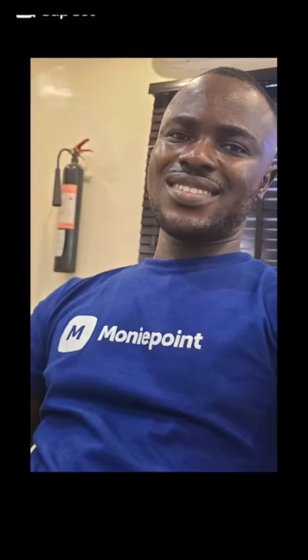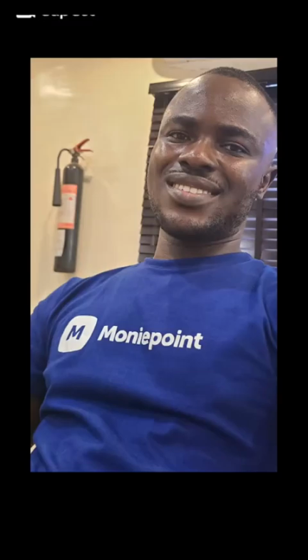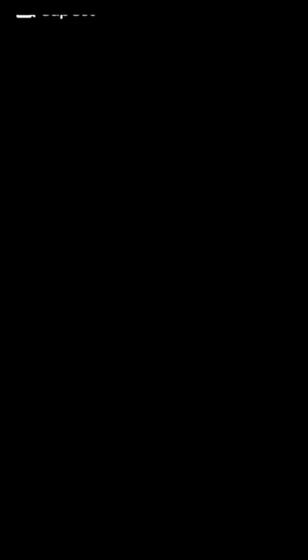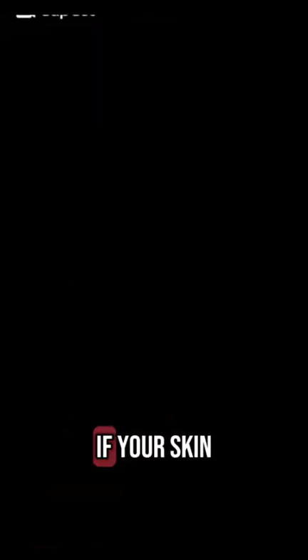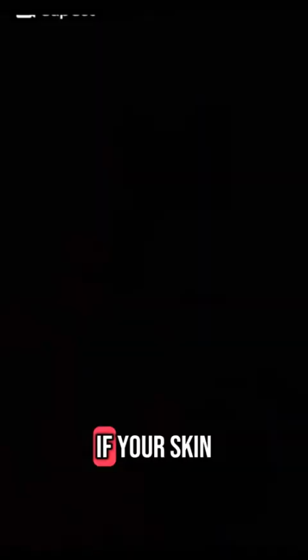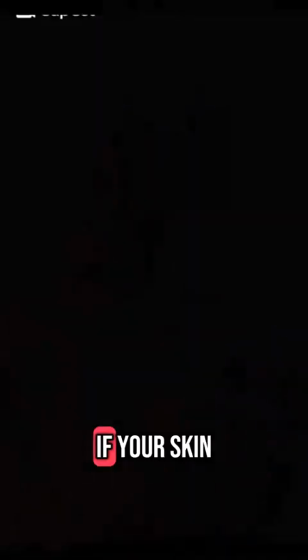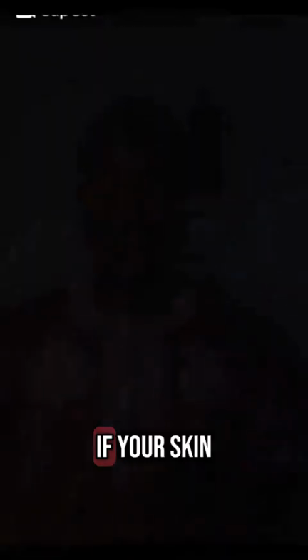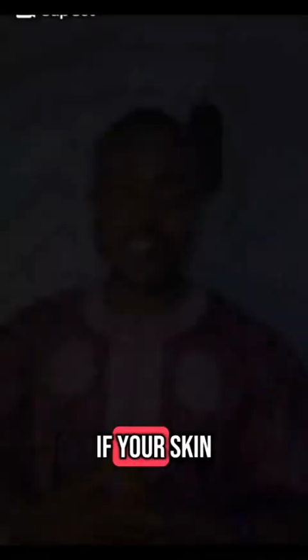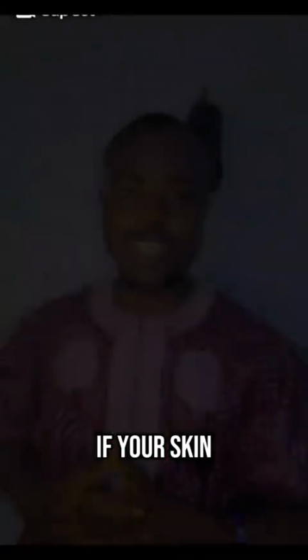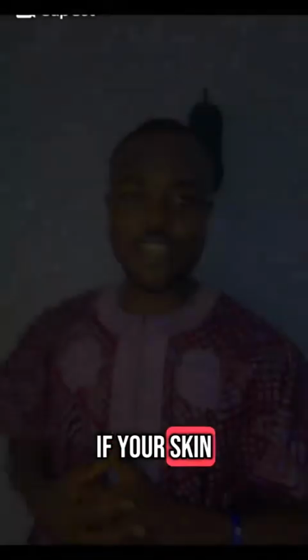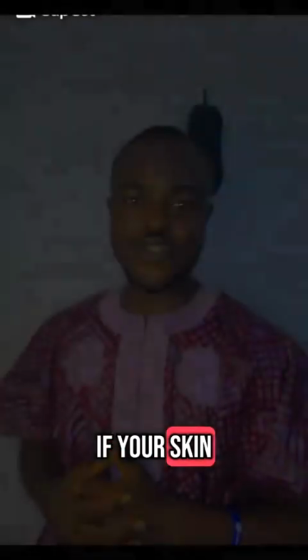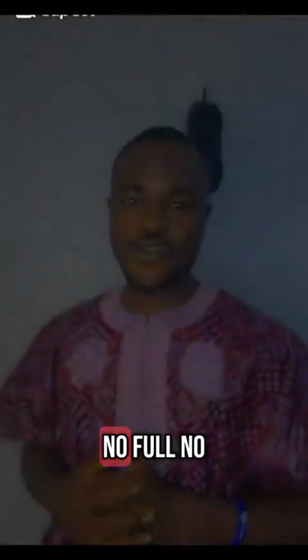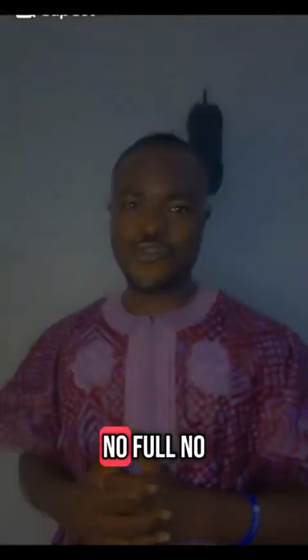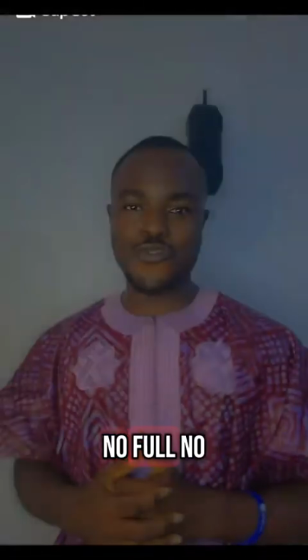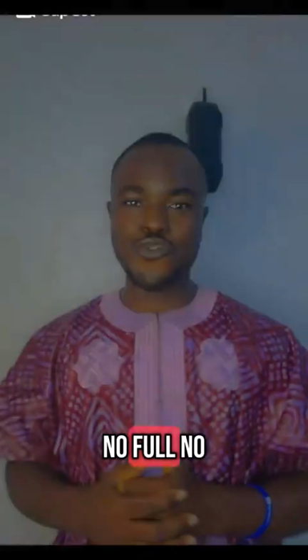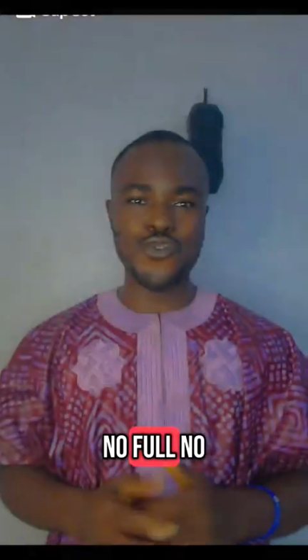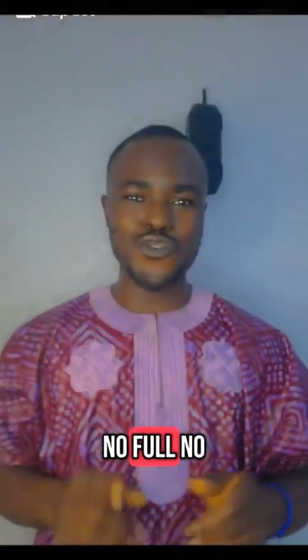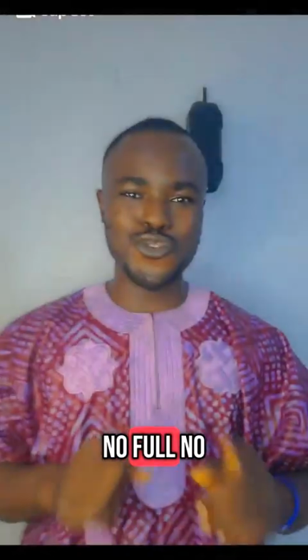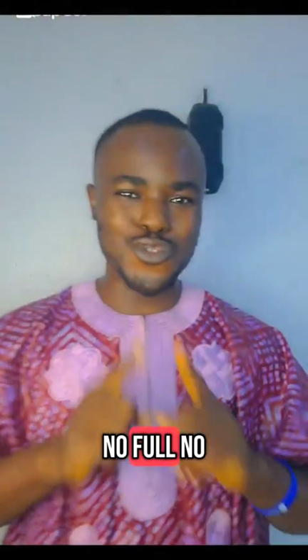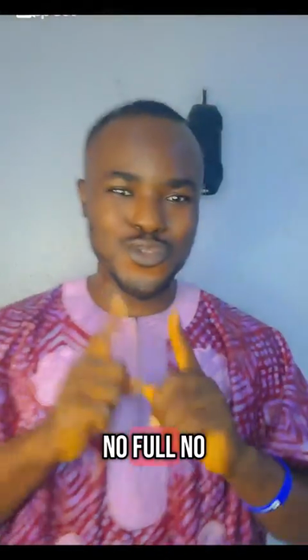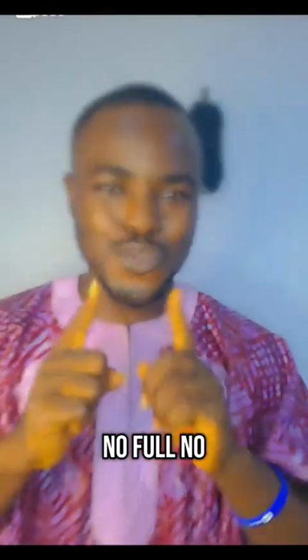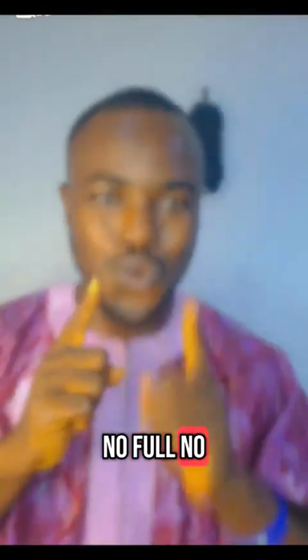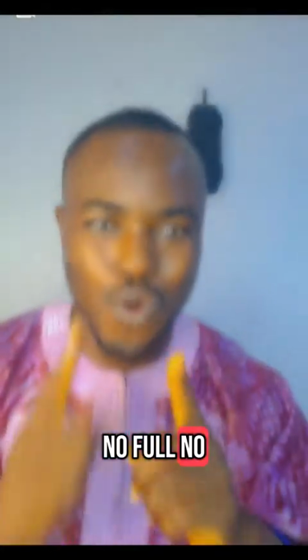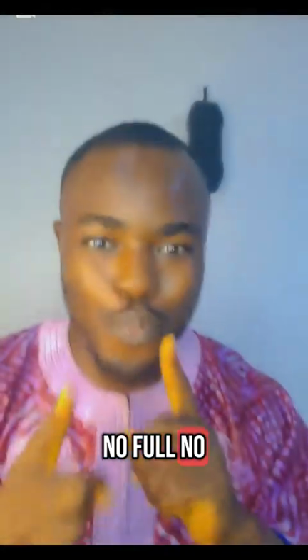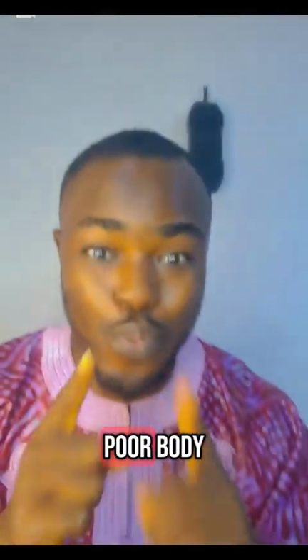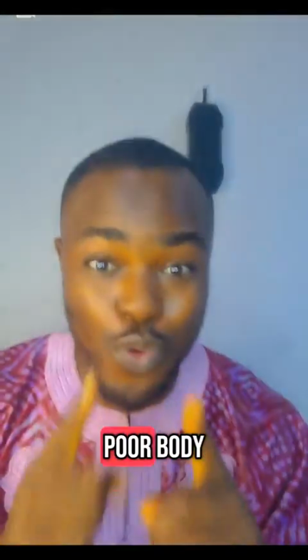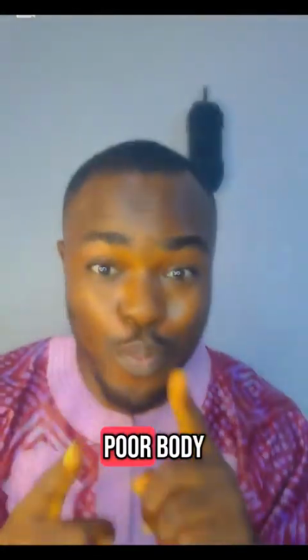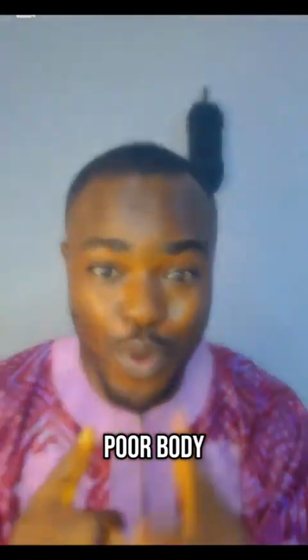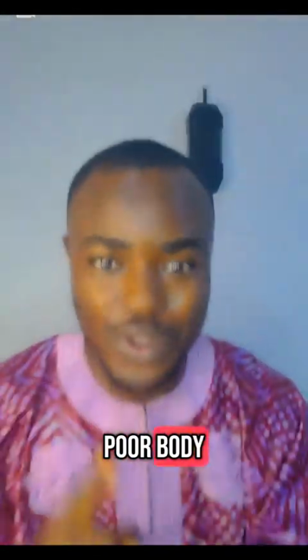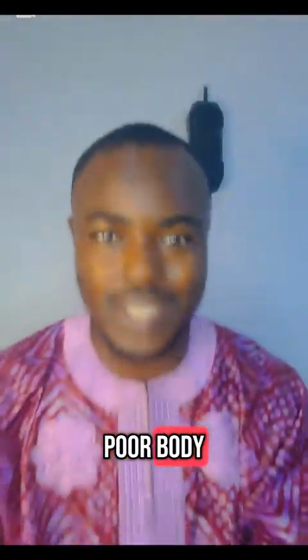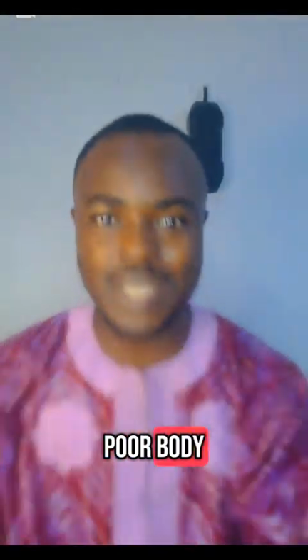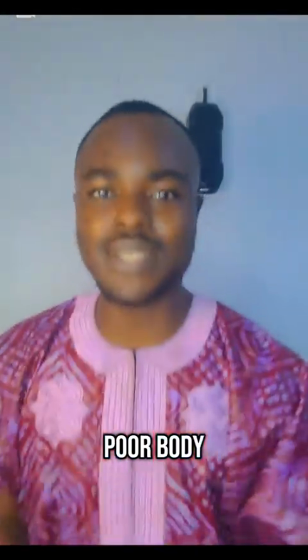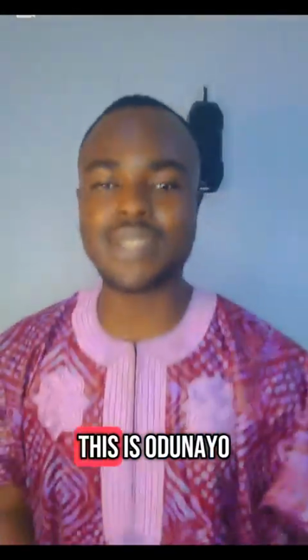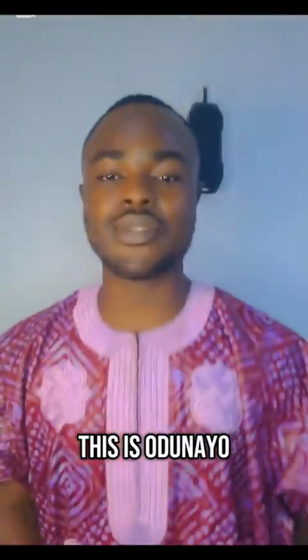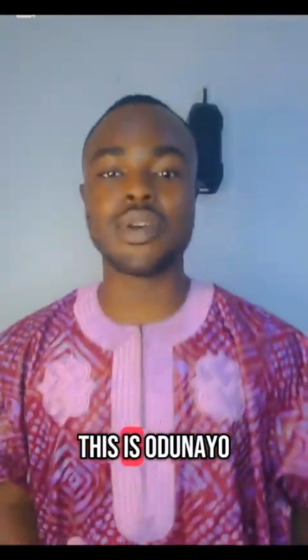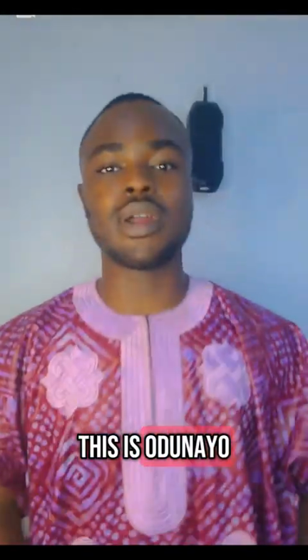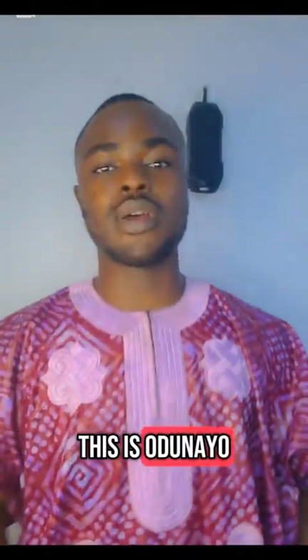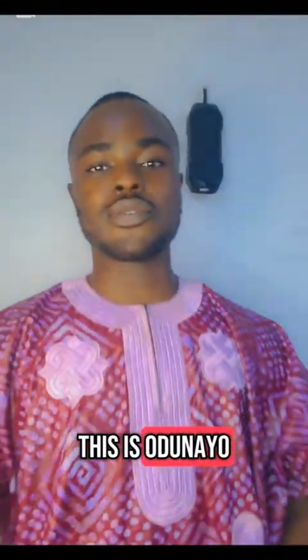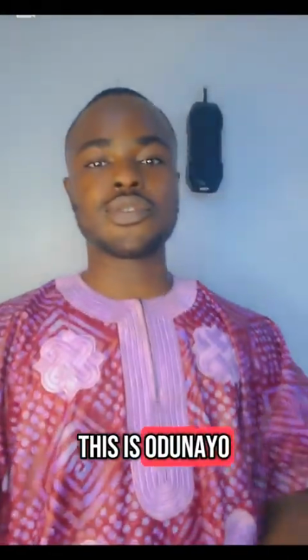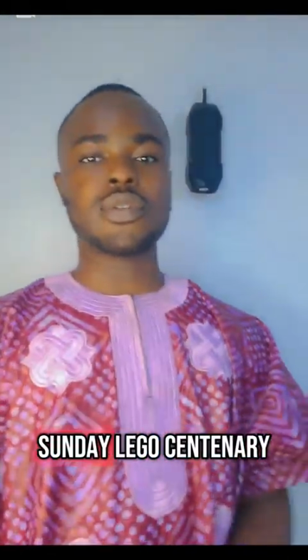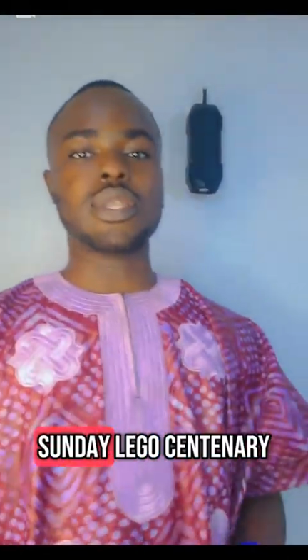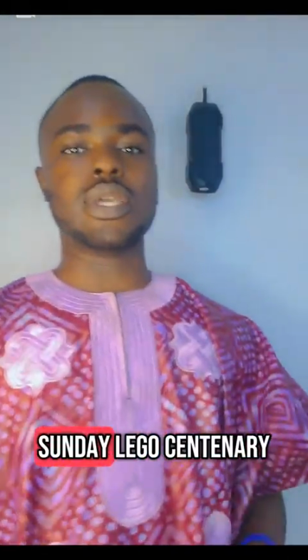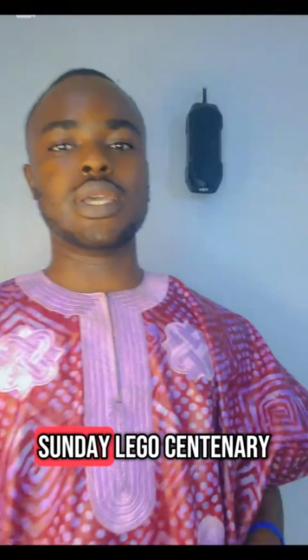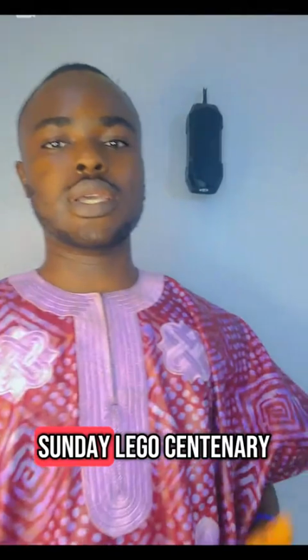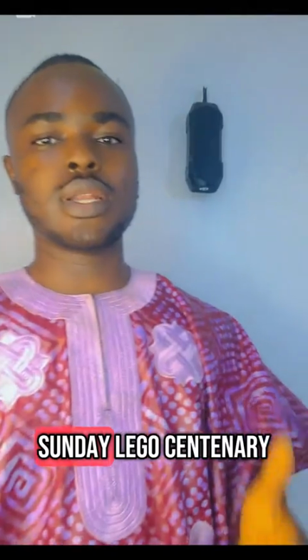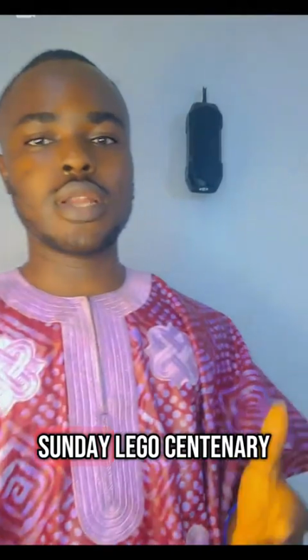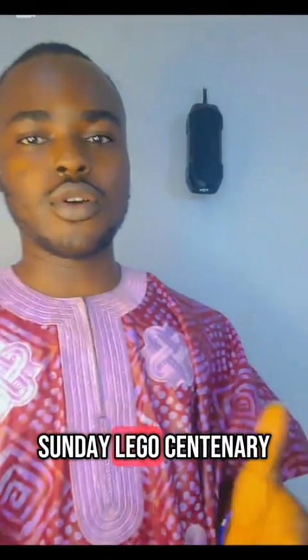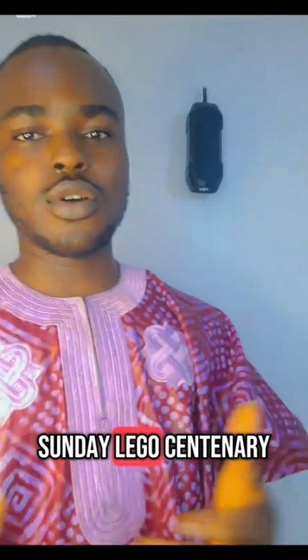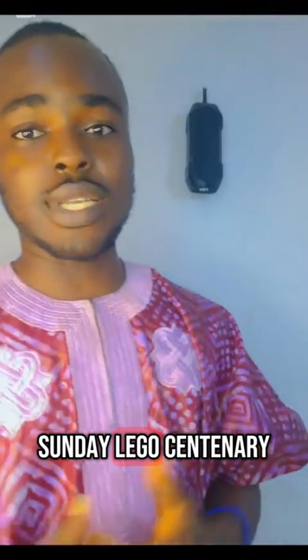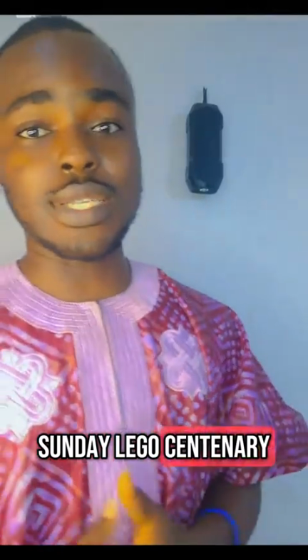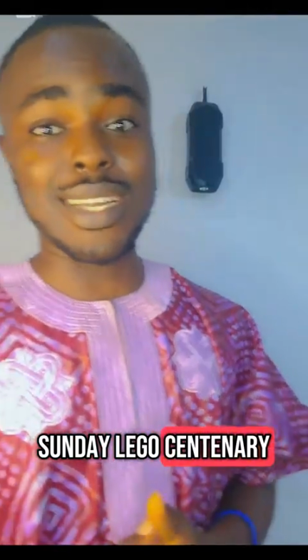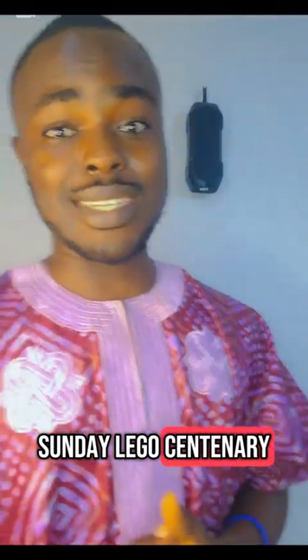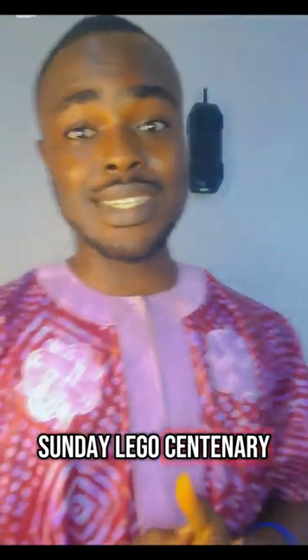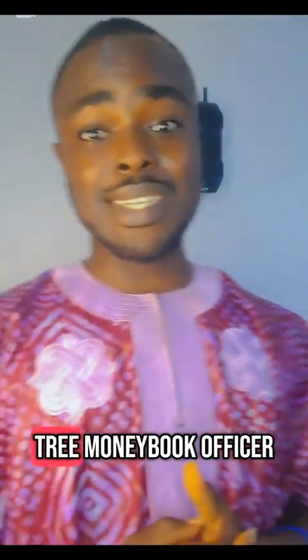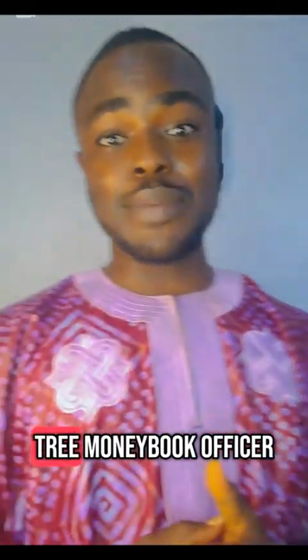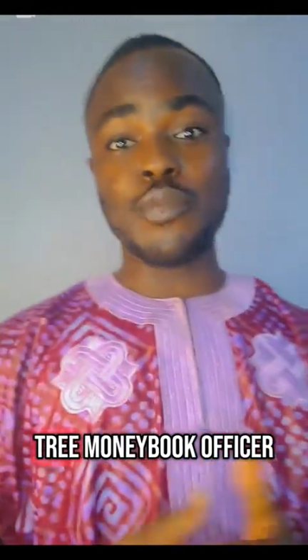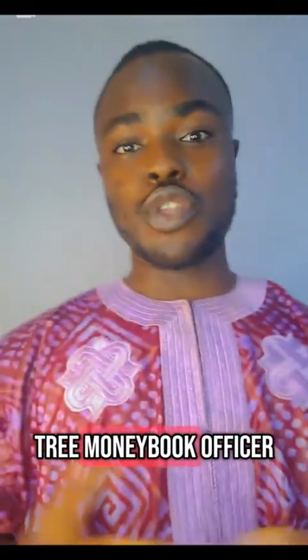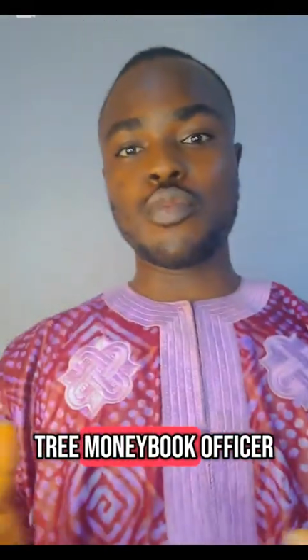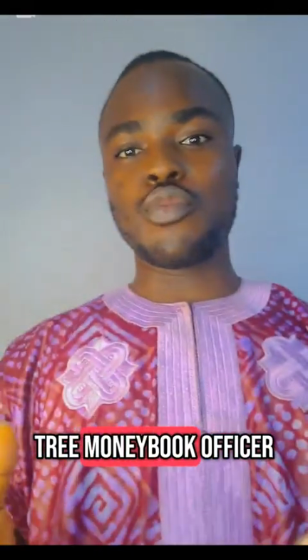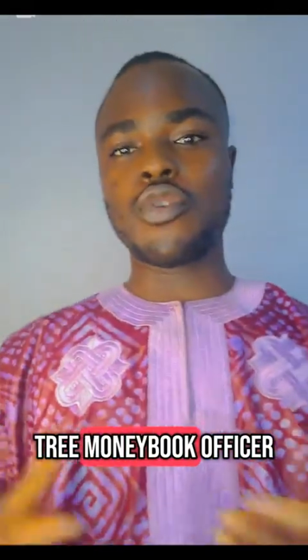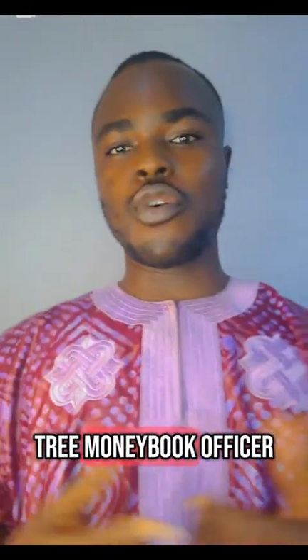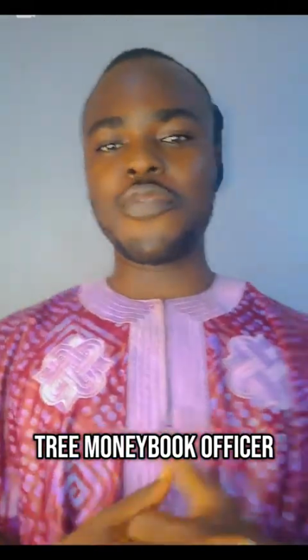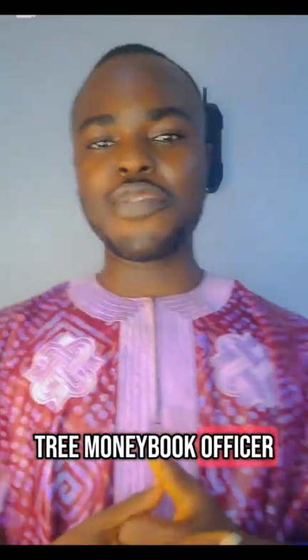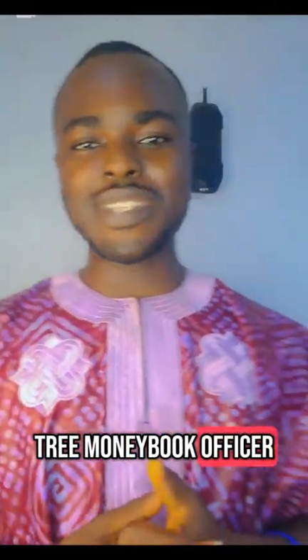If your skin no full, no poor body, this is Odara Kosunde, Lego Central 3 Moneybook Officer.